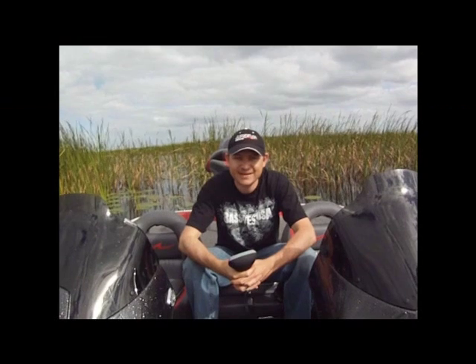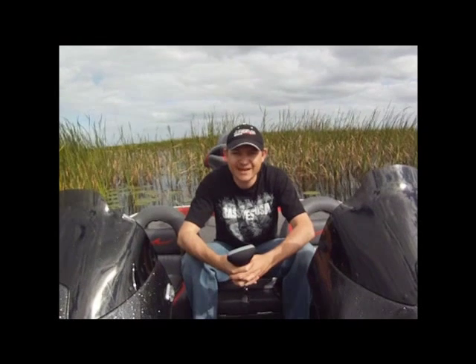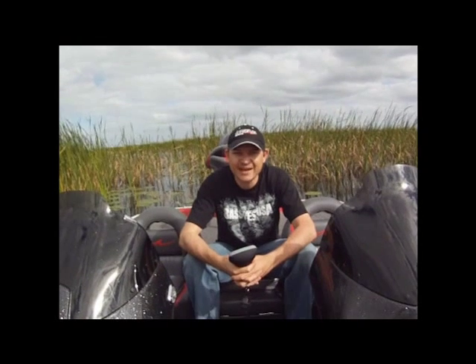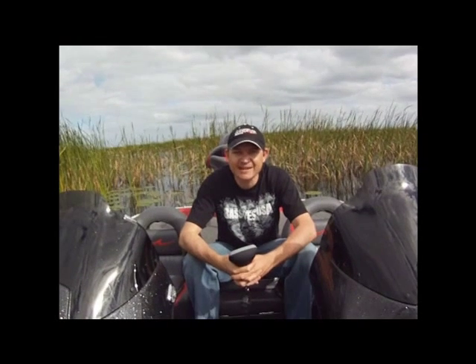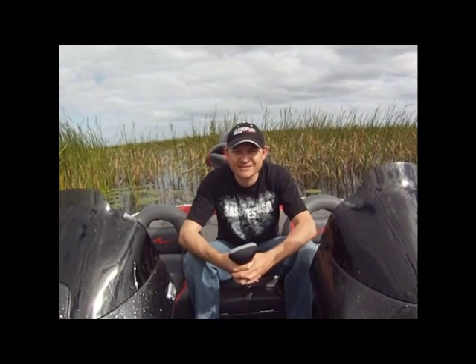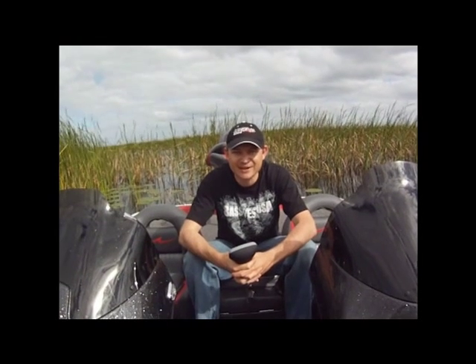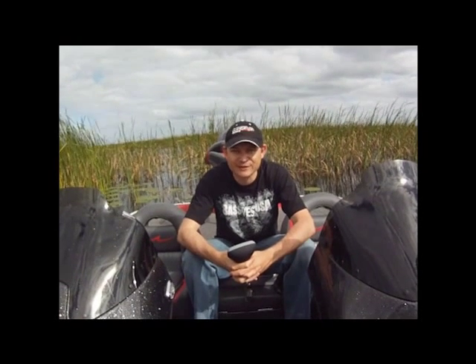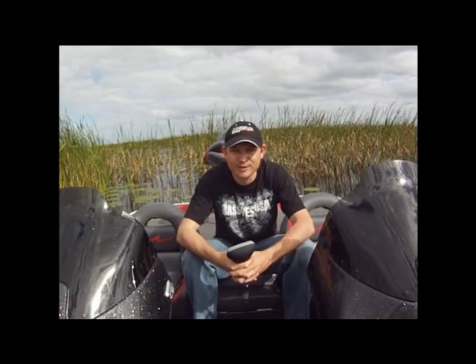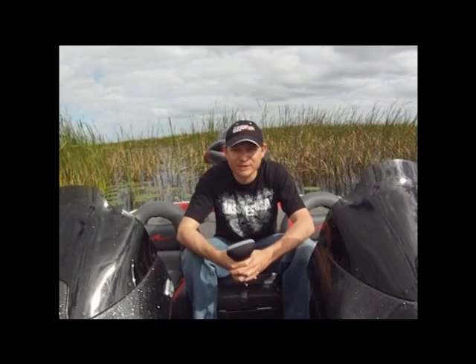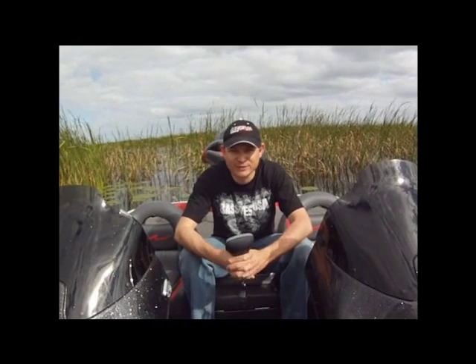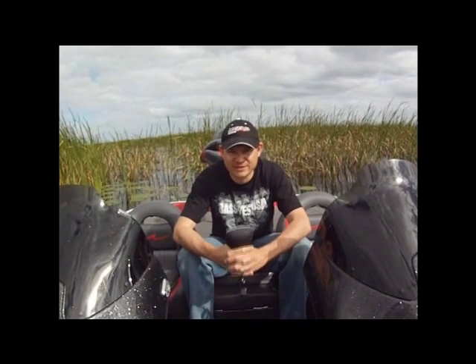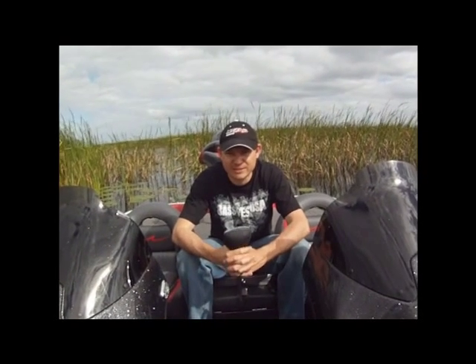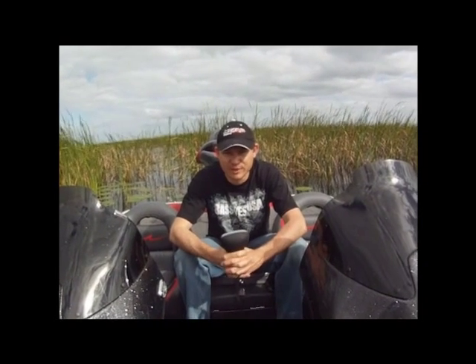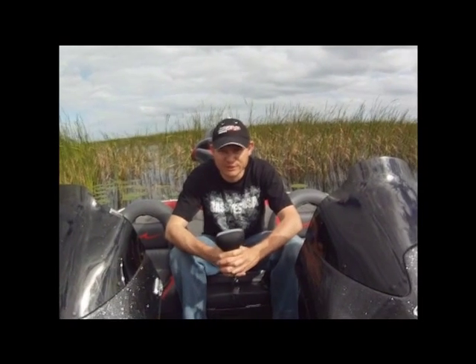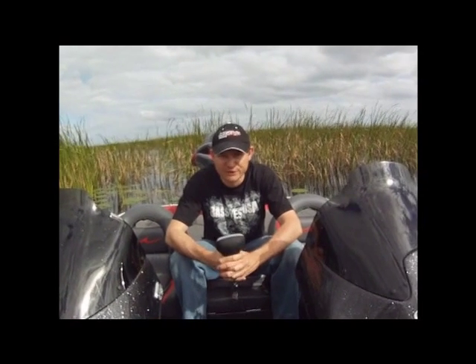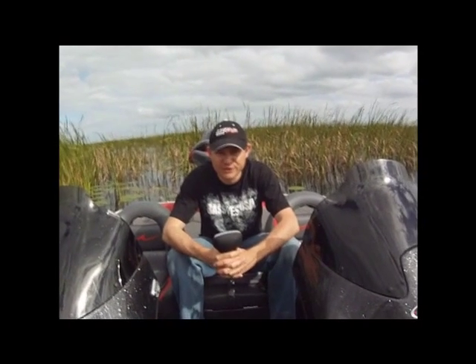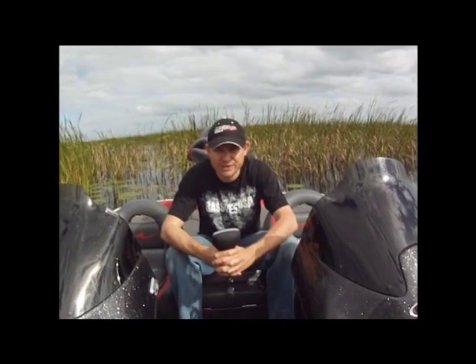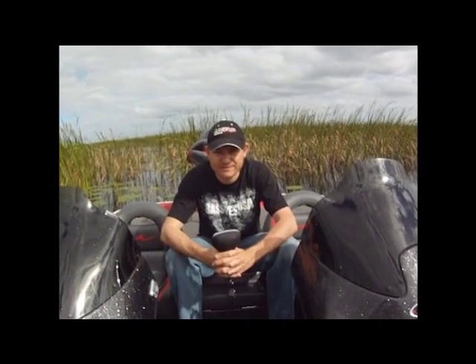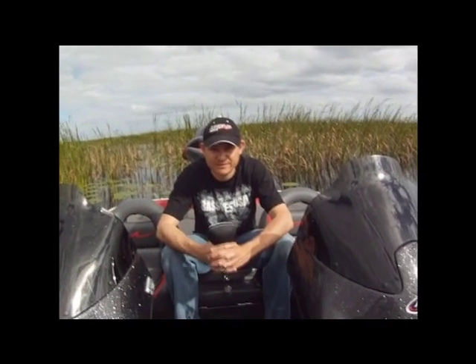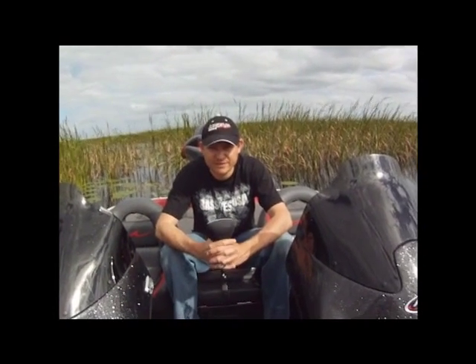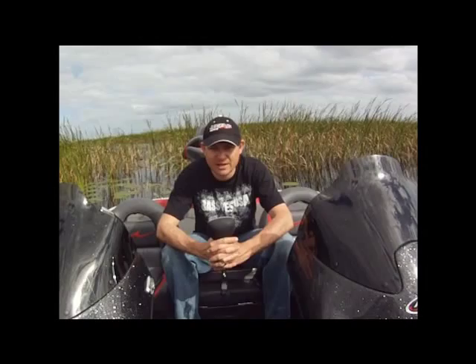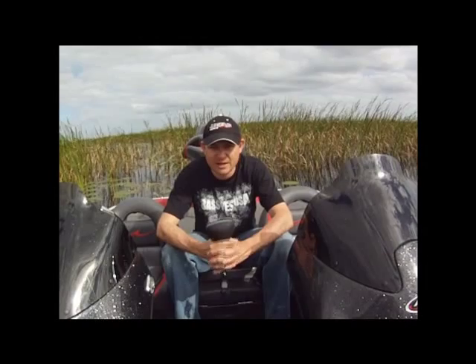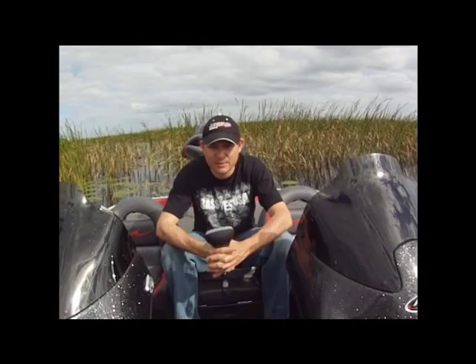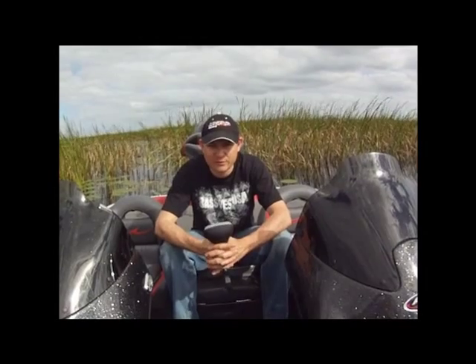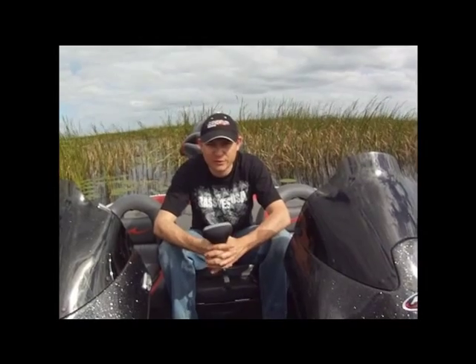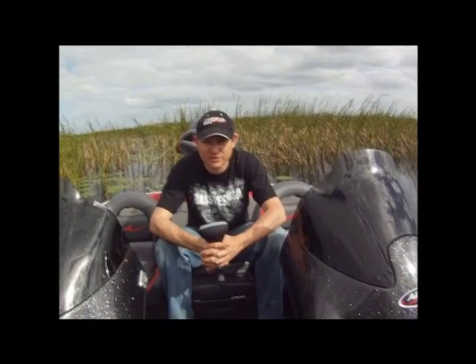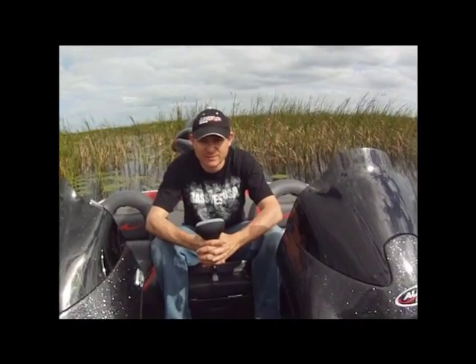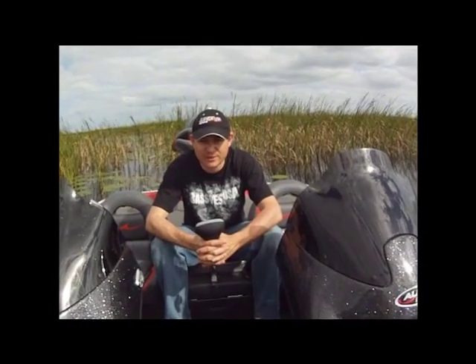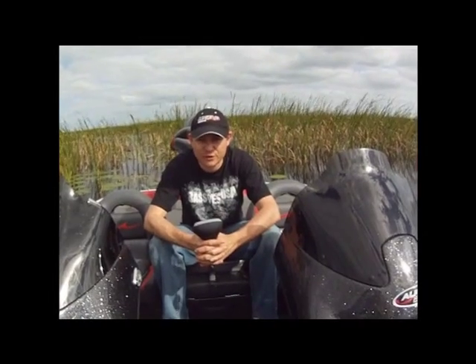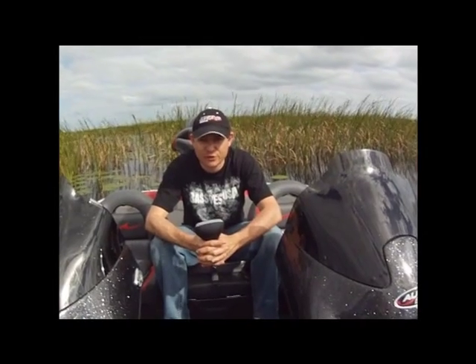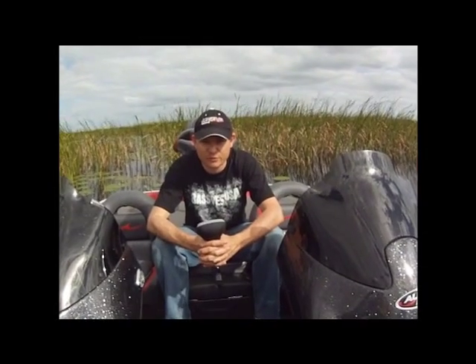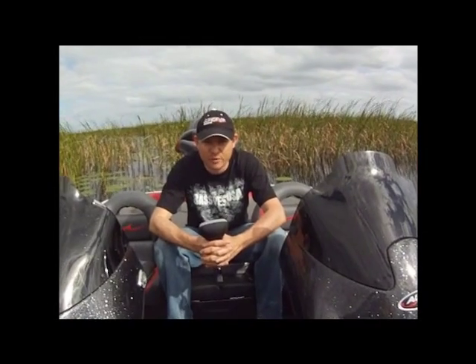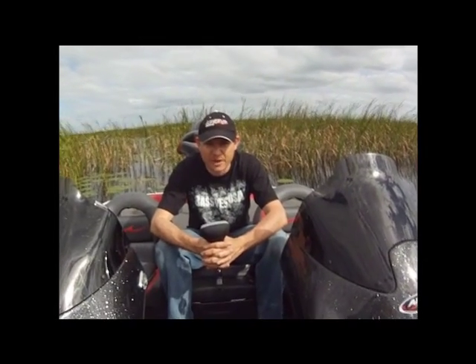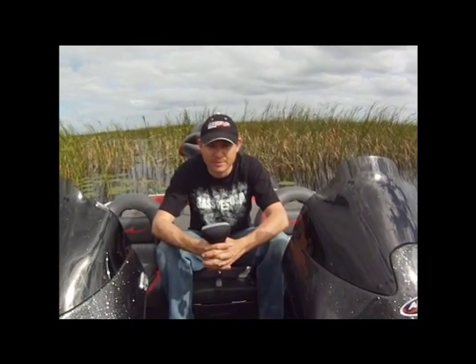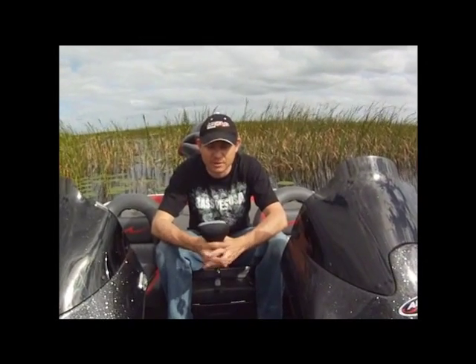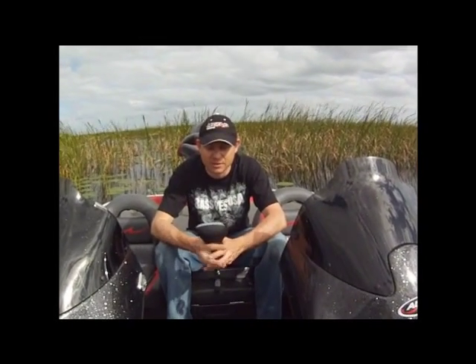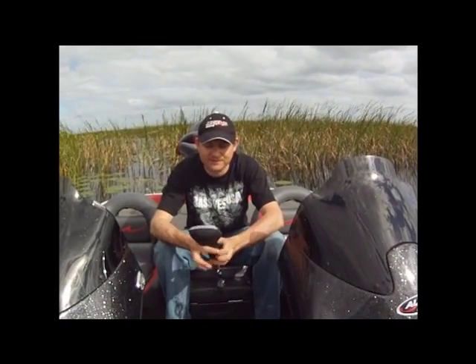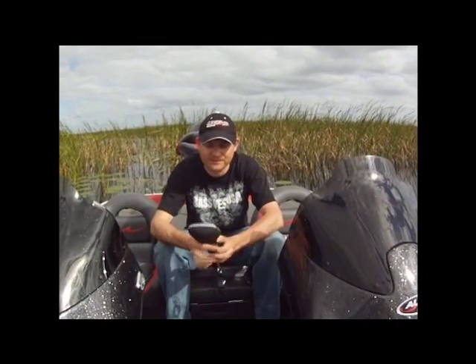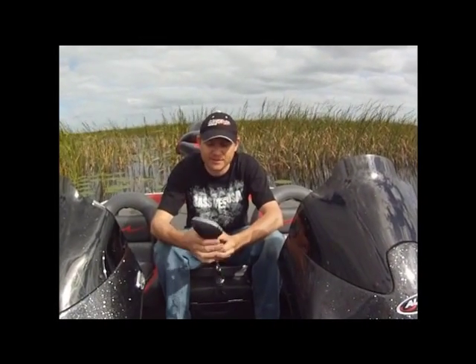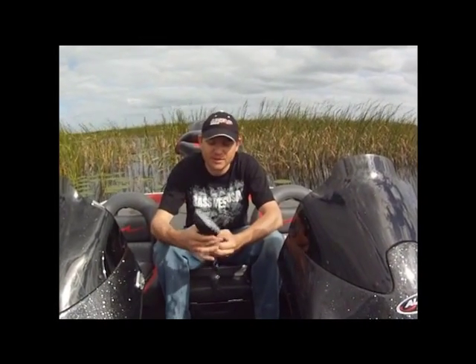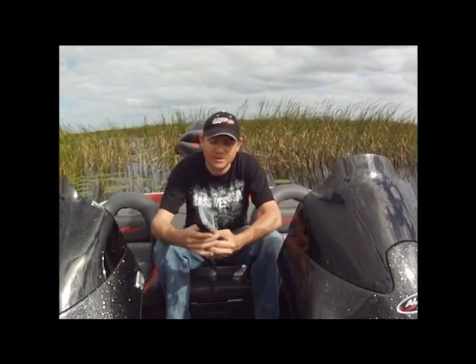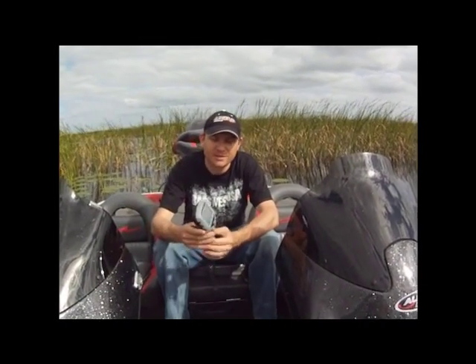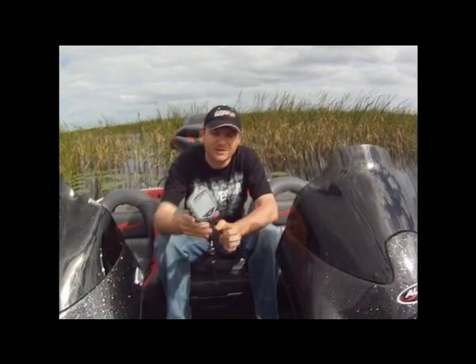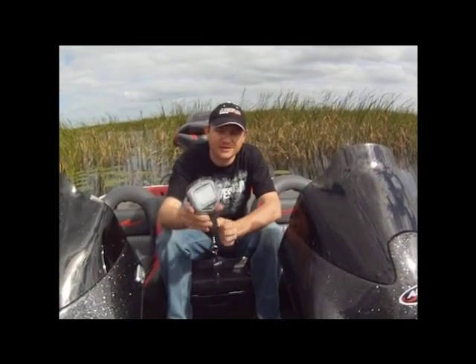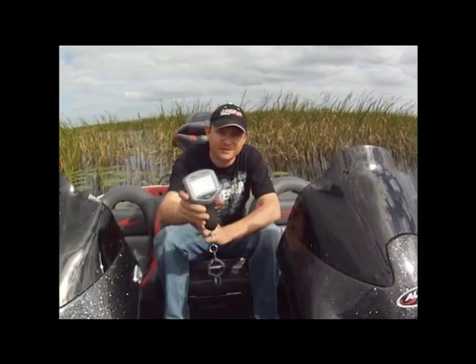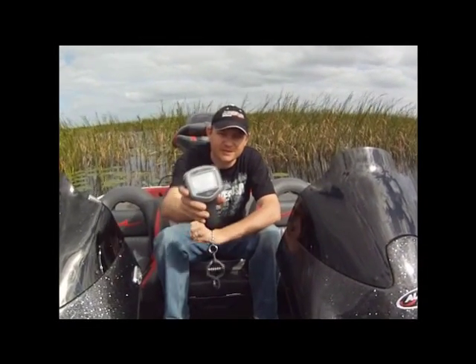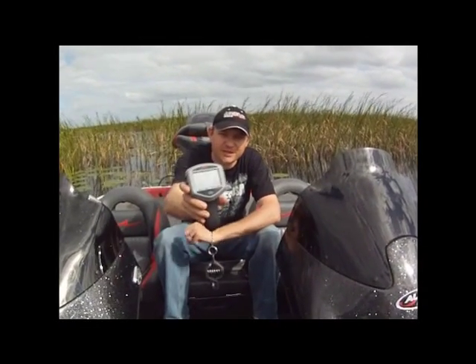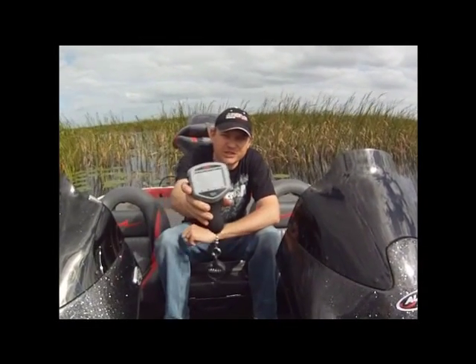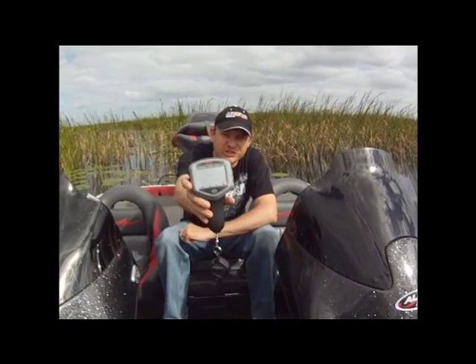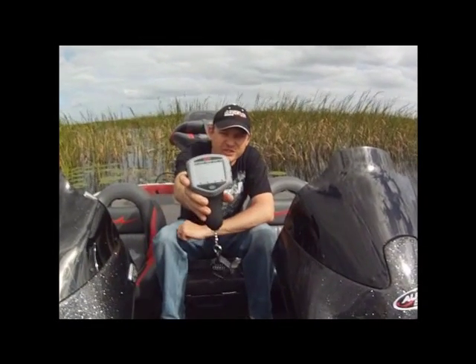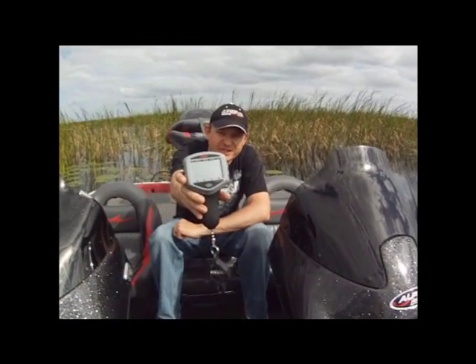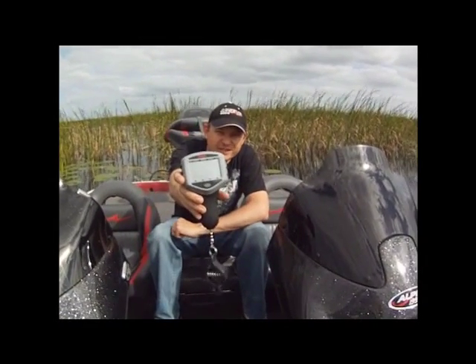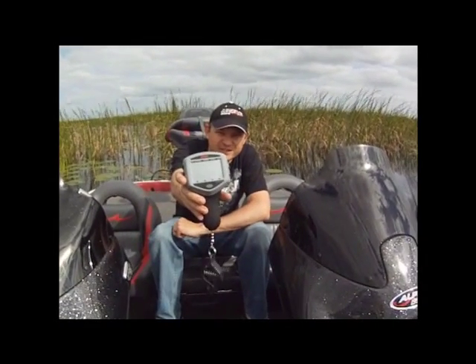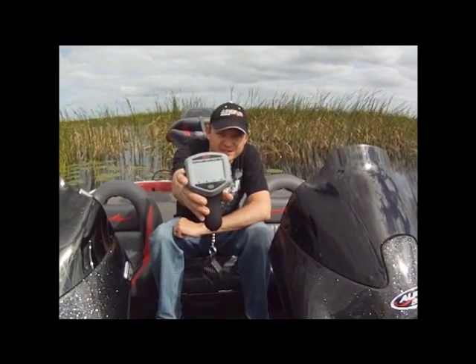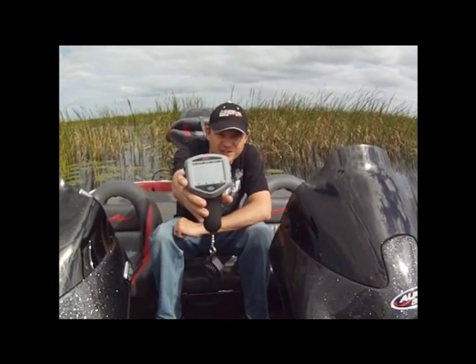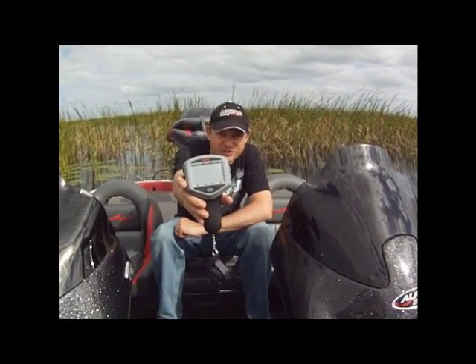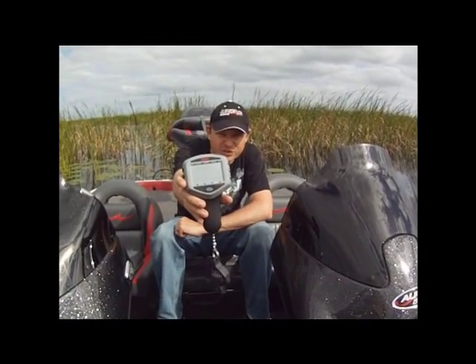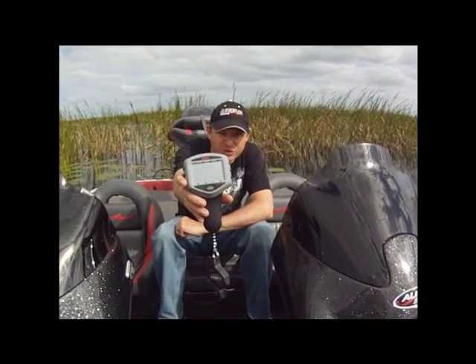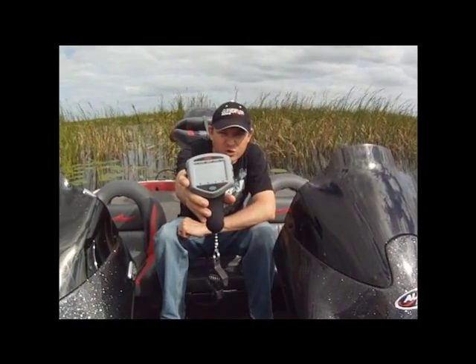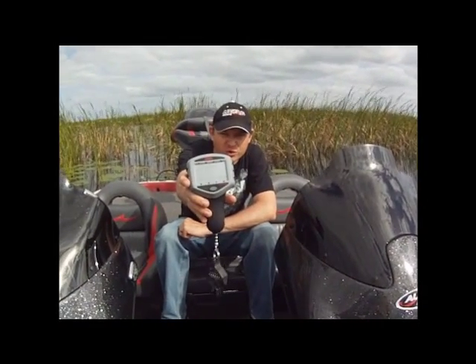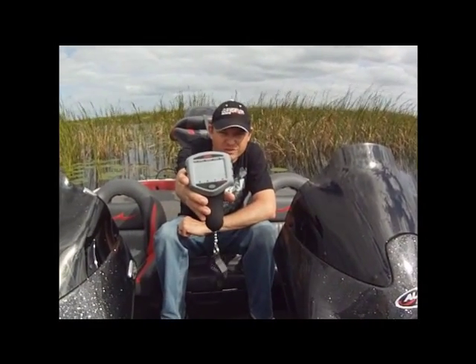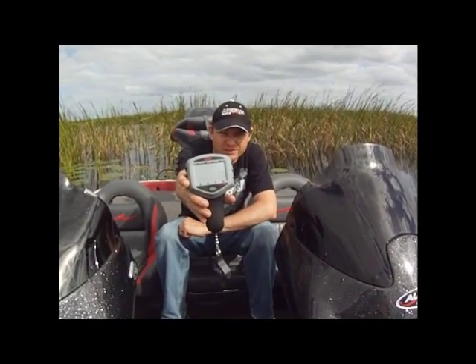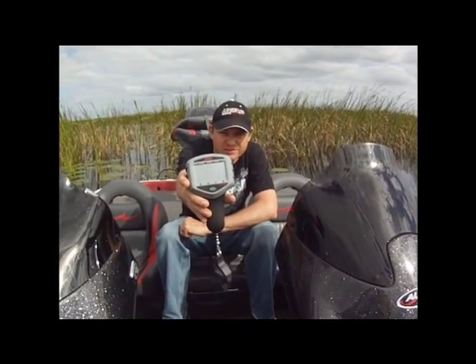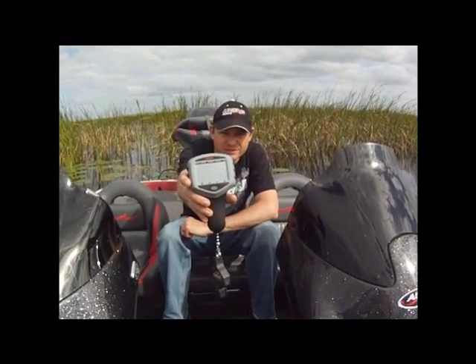Hey, it's Tyler Brinks with T Brinks Fishing. Today I'm going to review something new from Rapala. It is the touchscreen digital culling system.